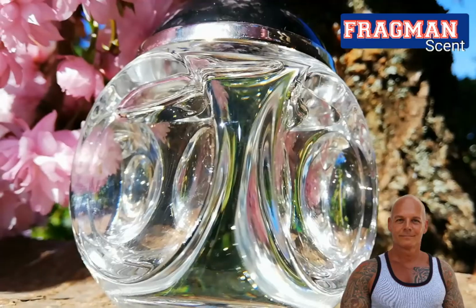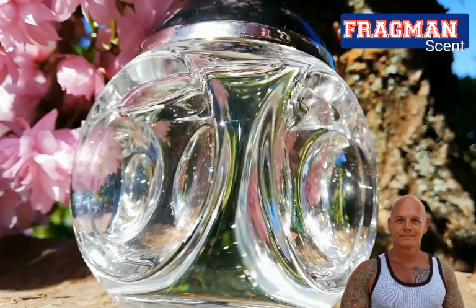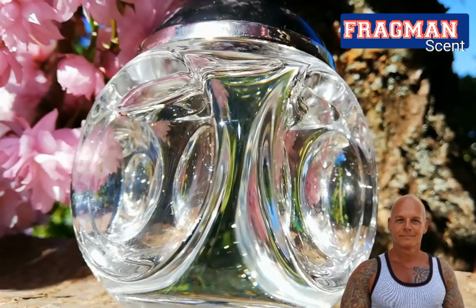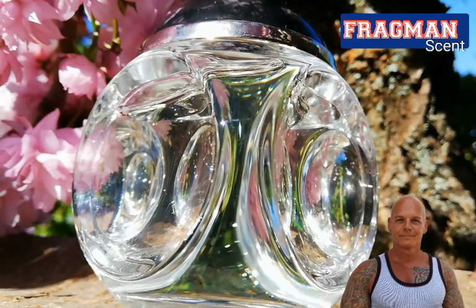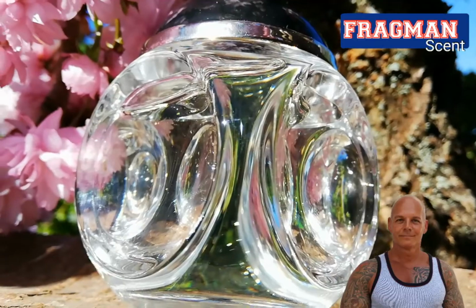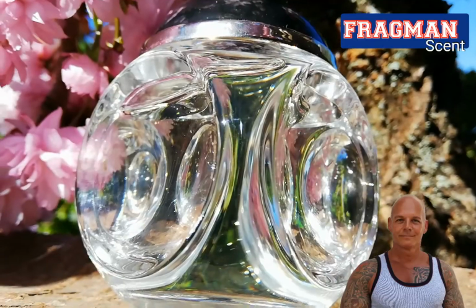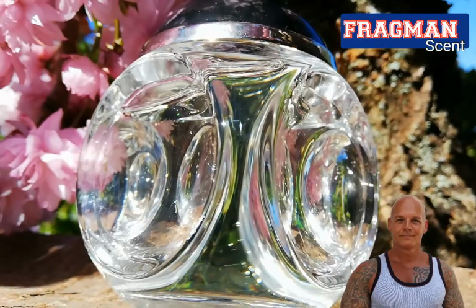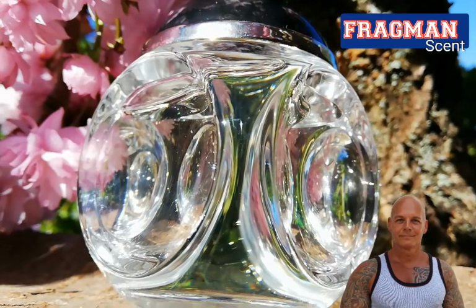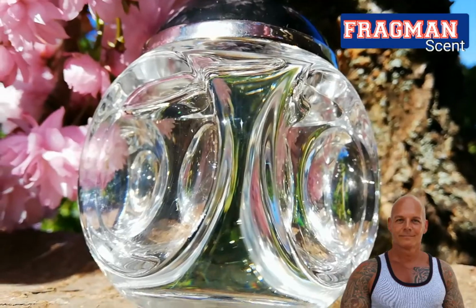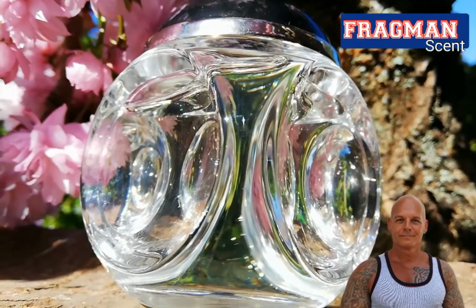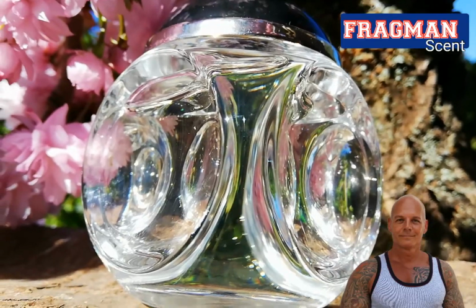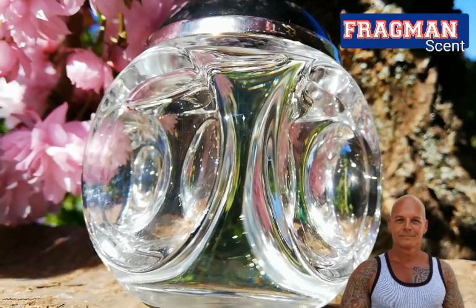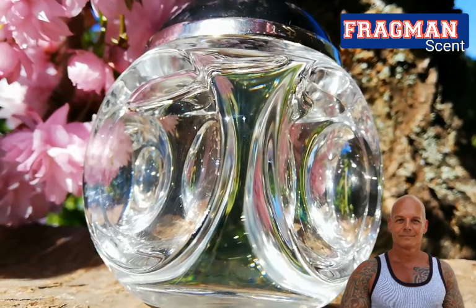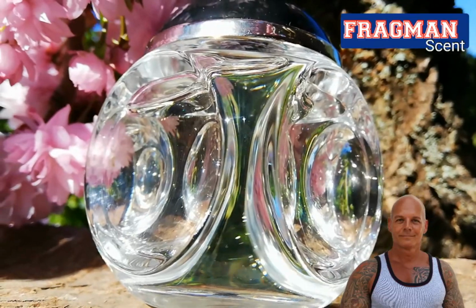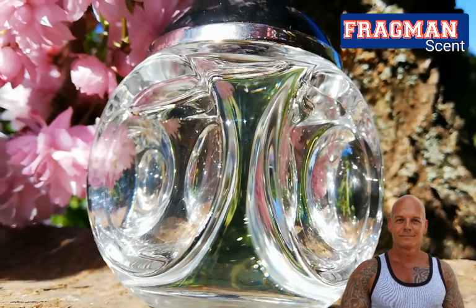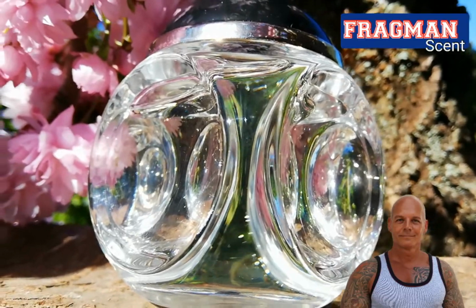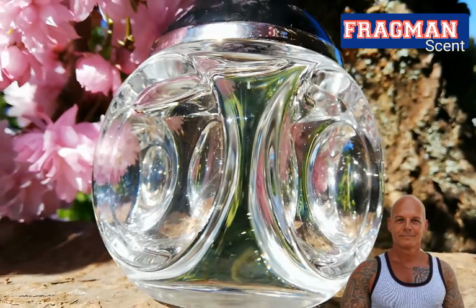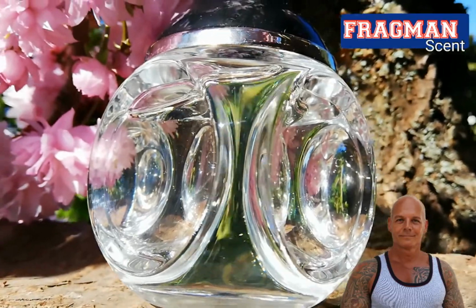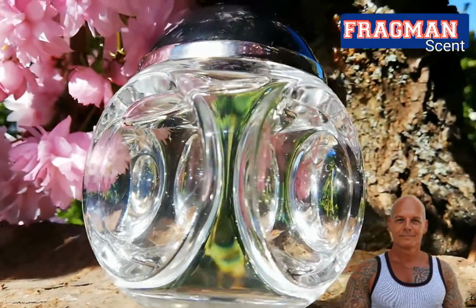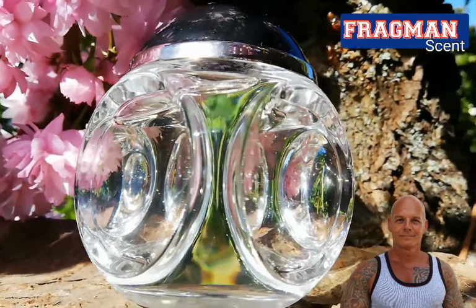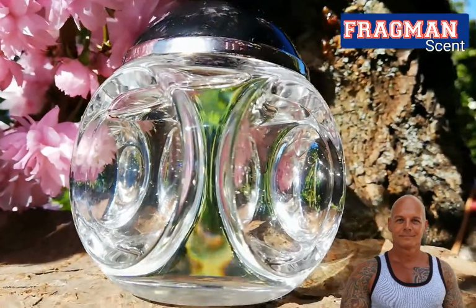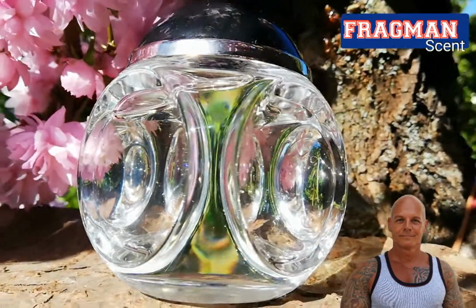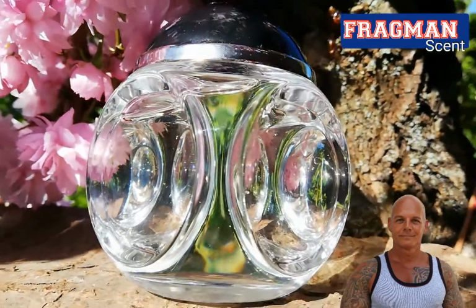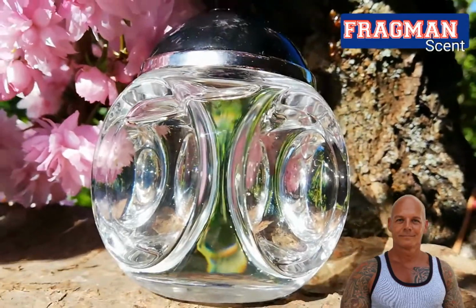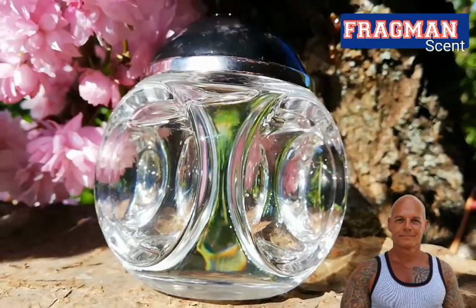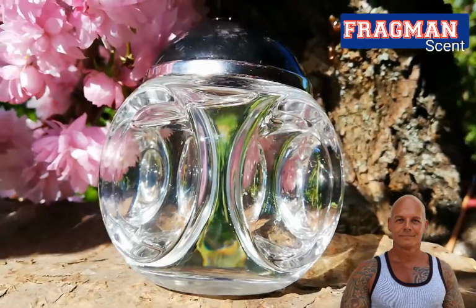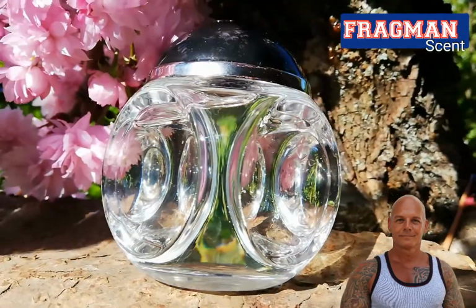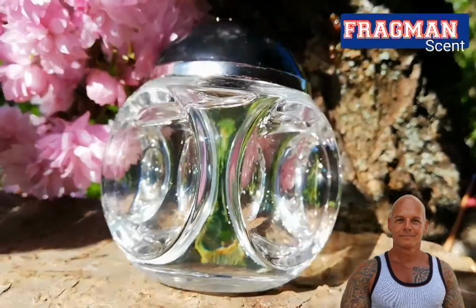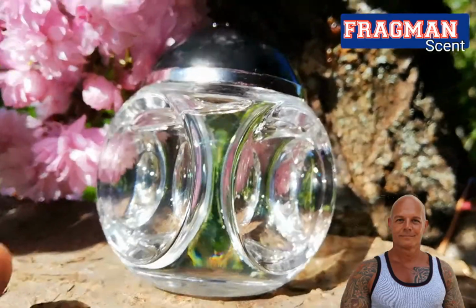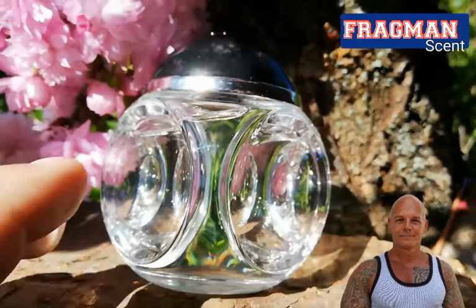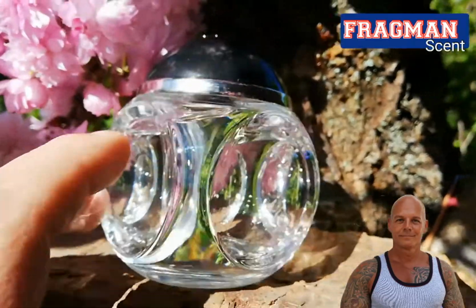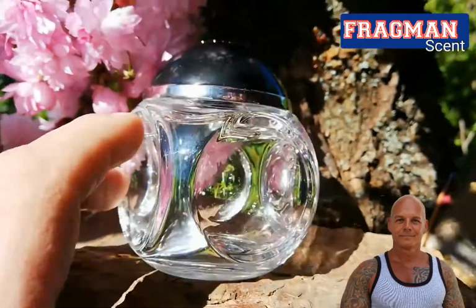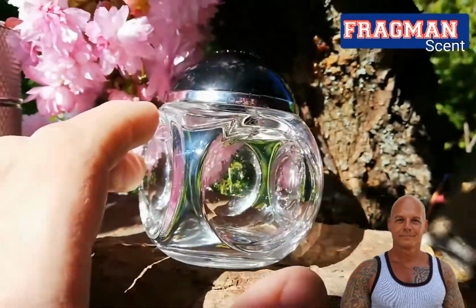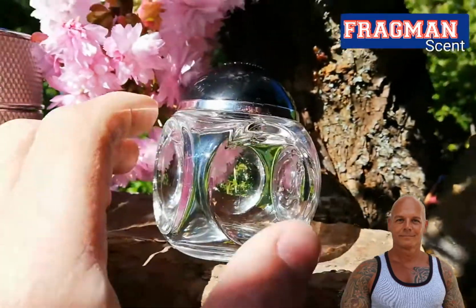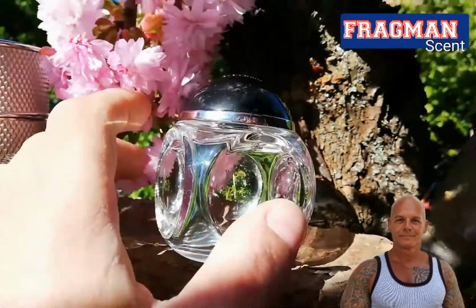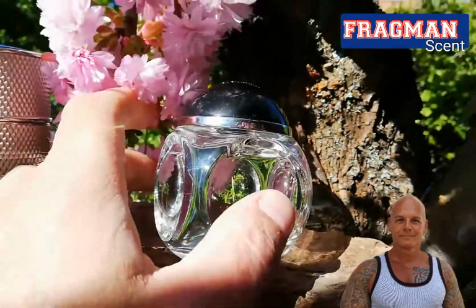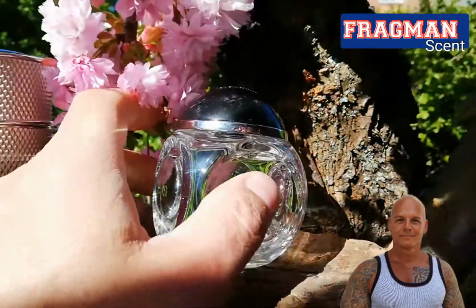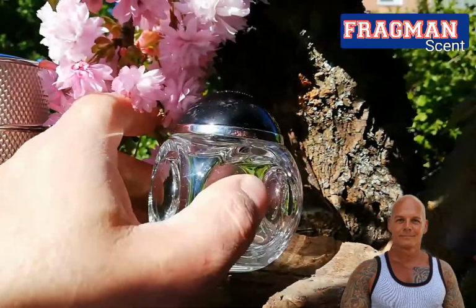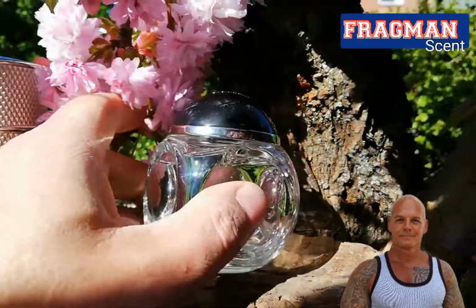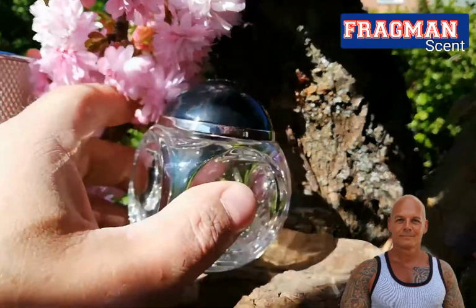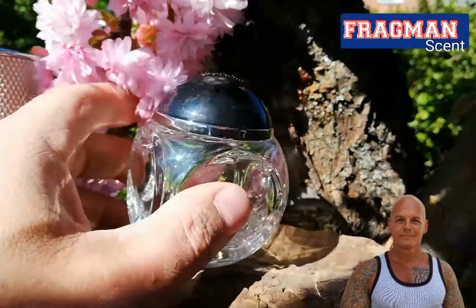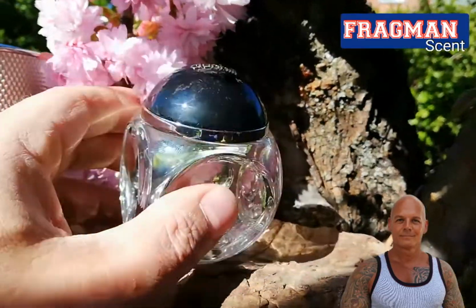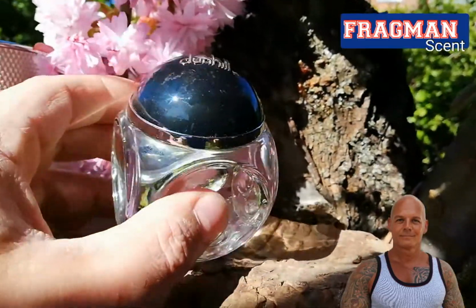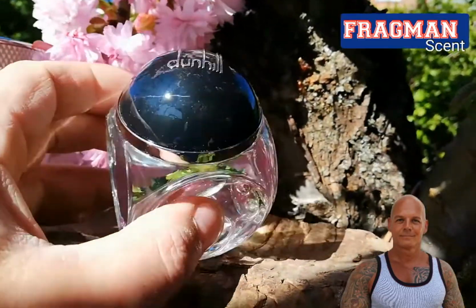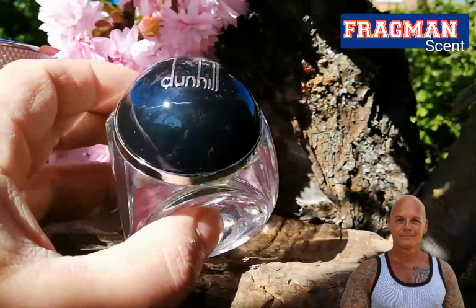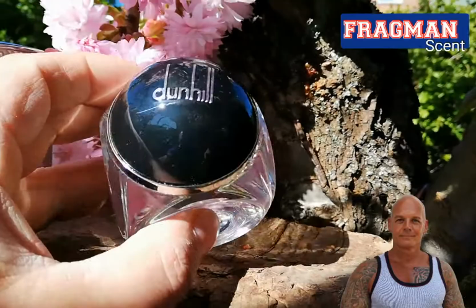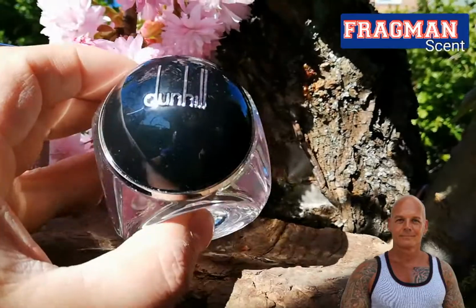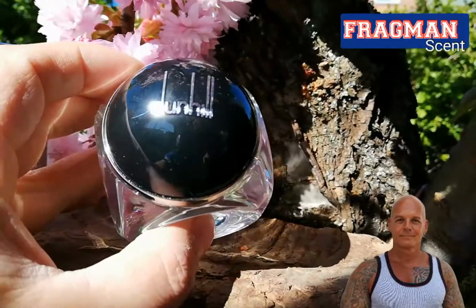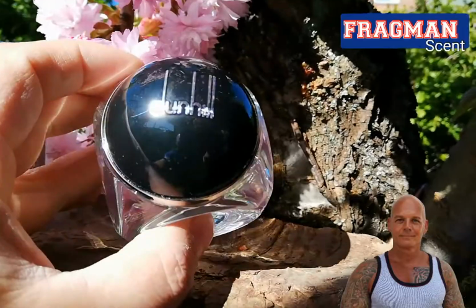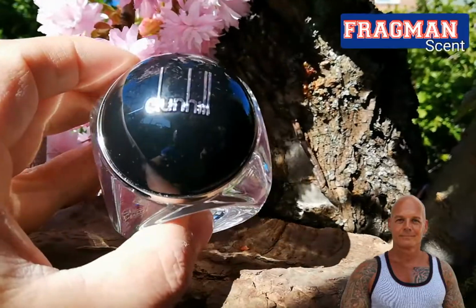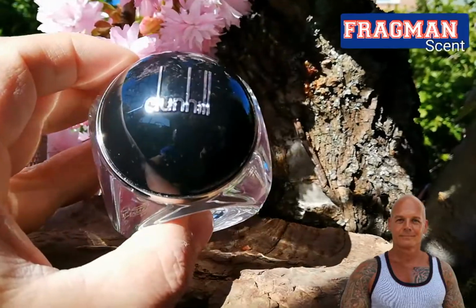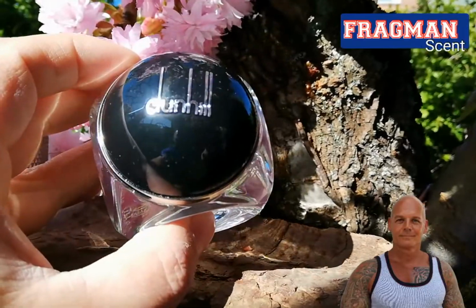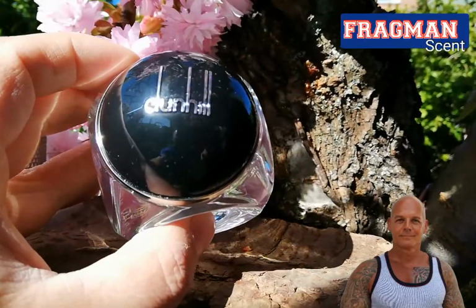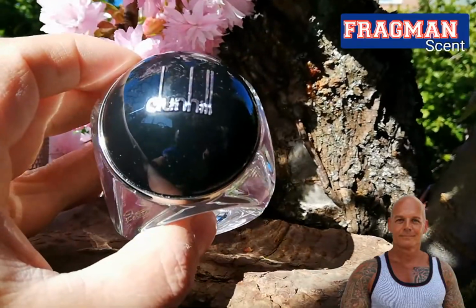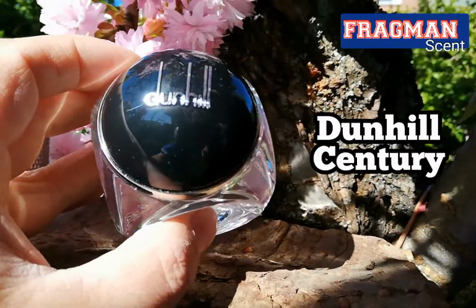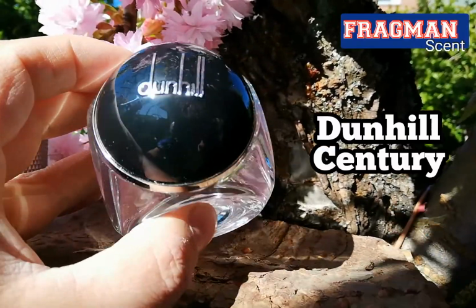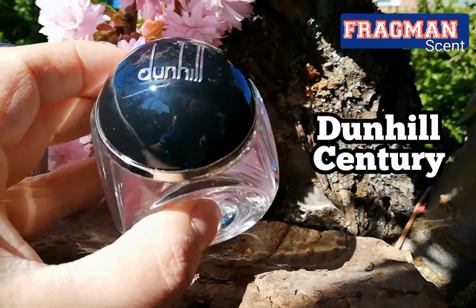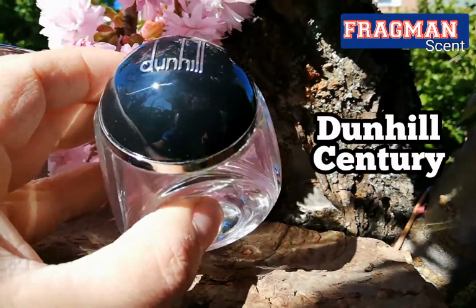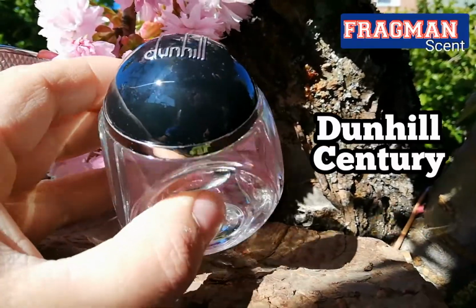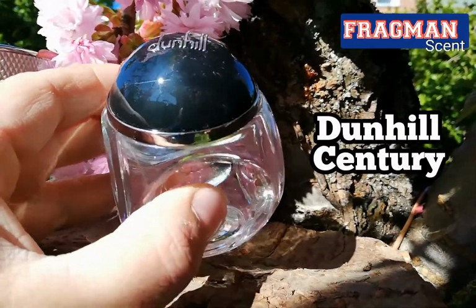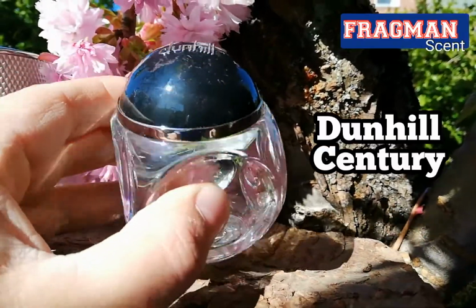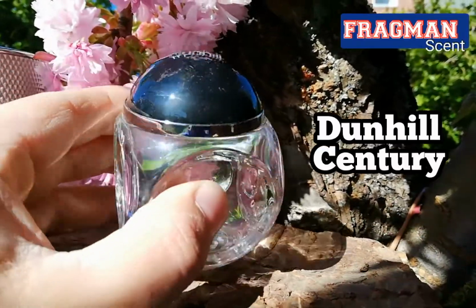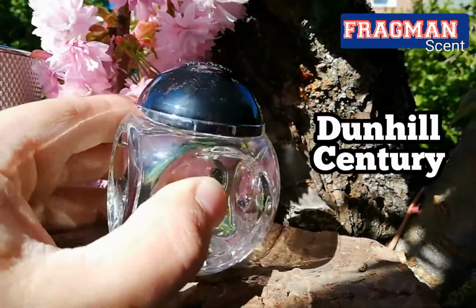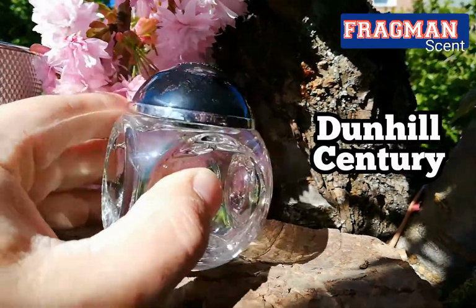Hi guys, welcome to FragmentScent. Today's talk is about Dunhill Centuri.